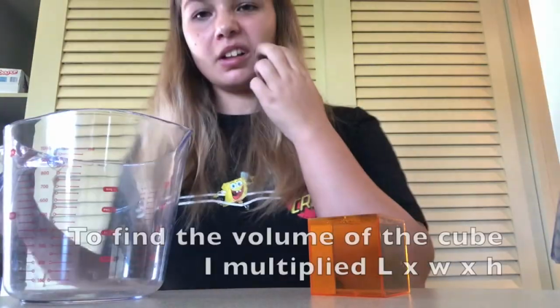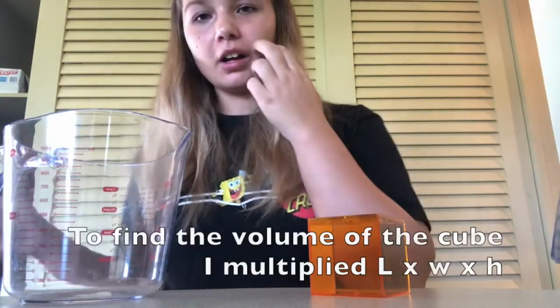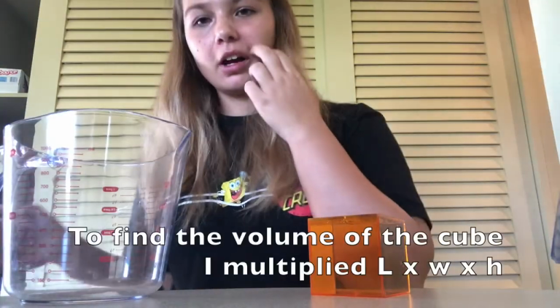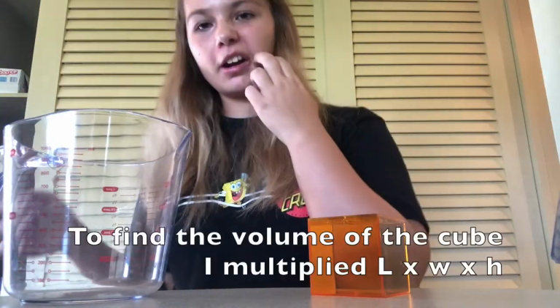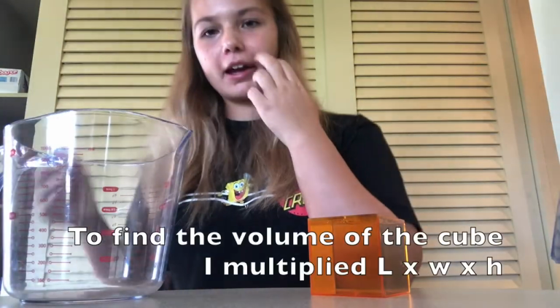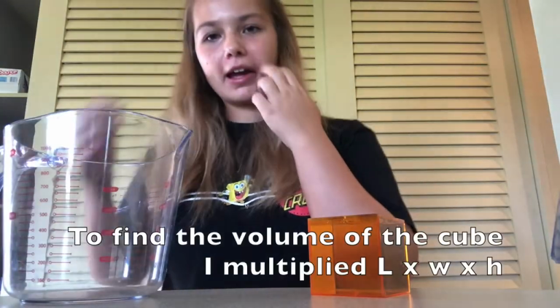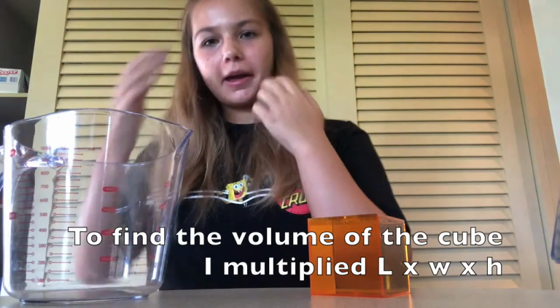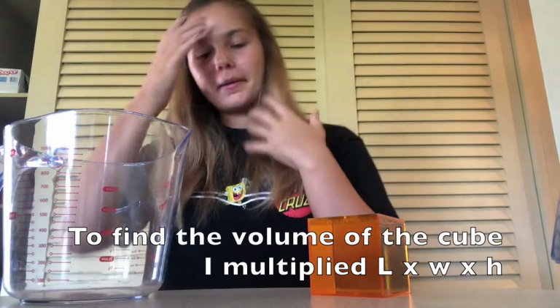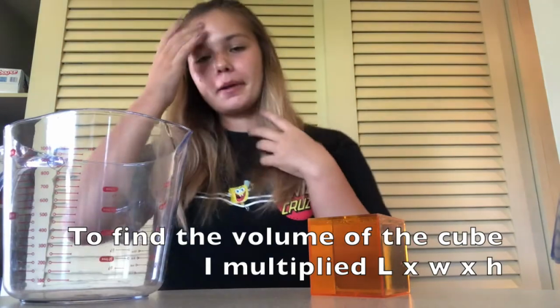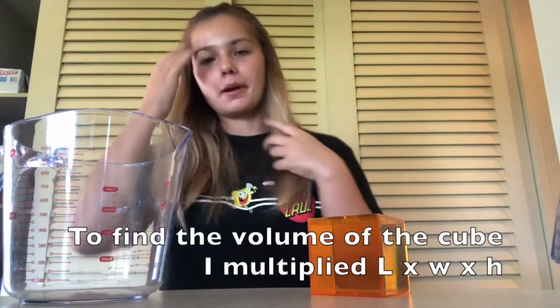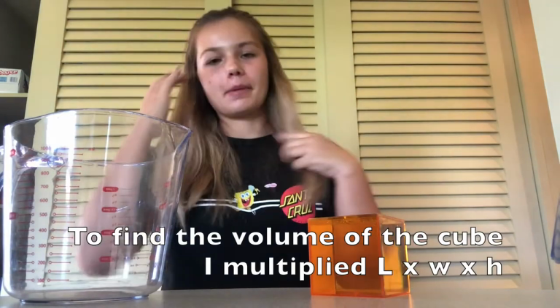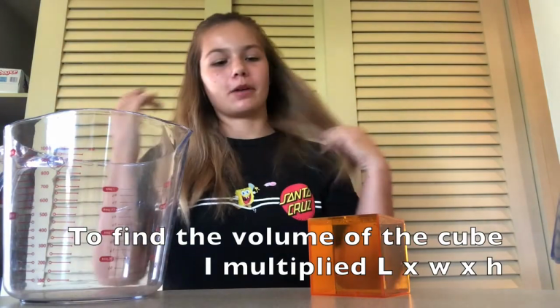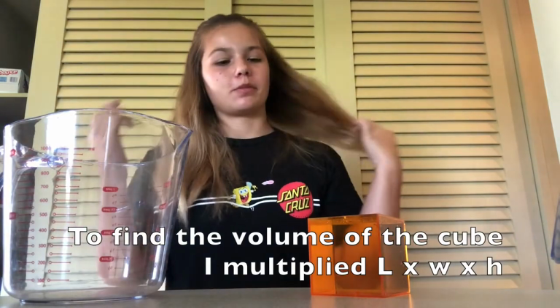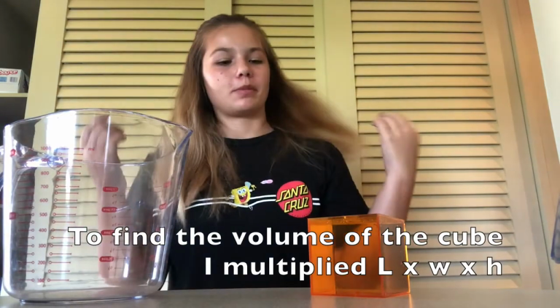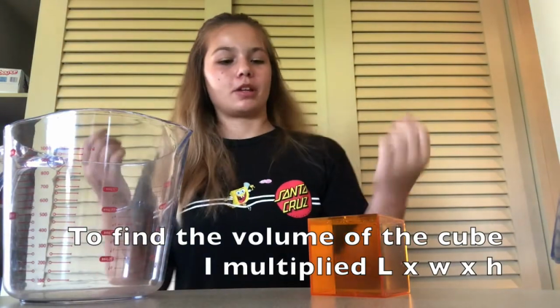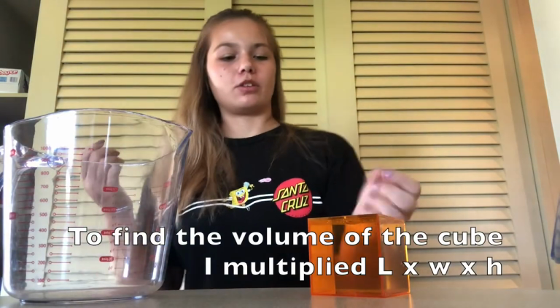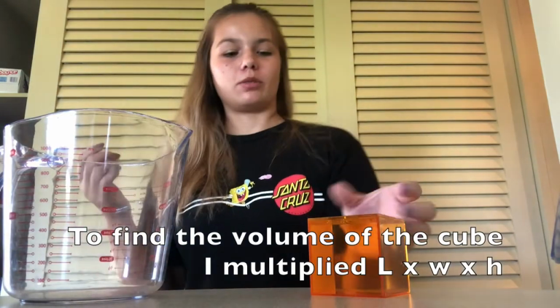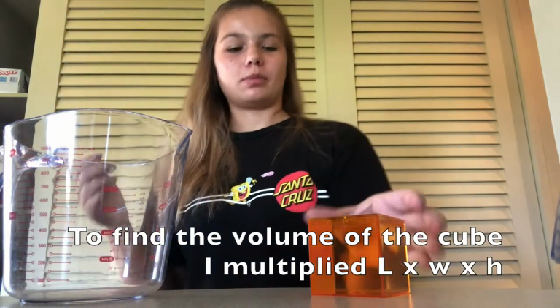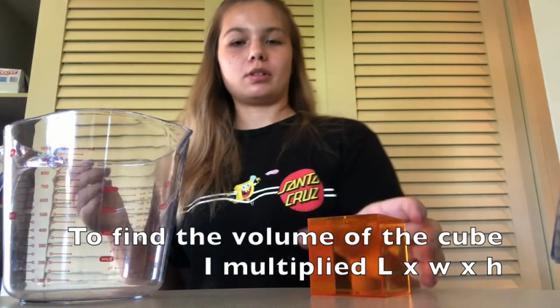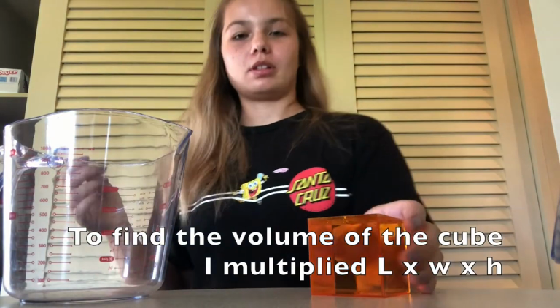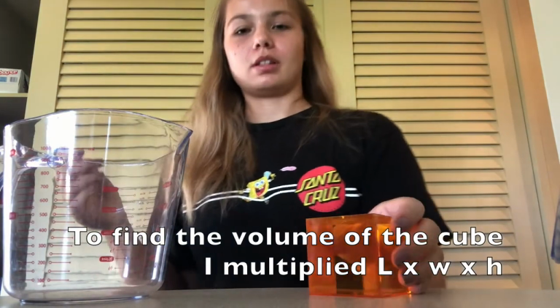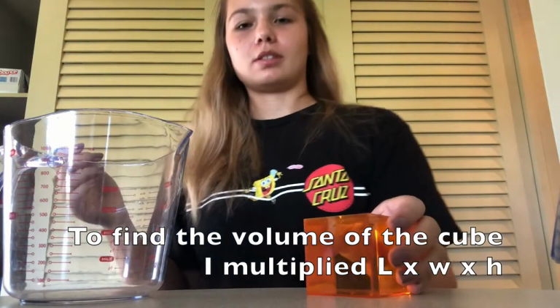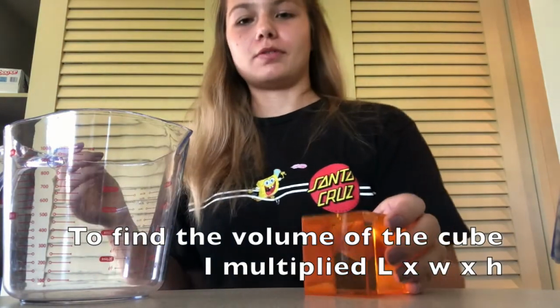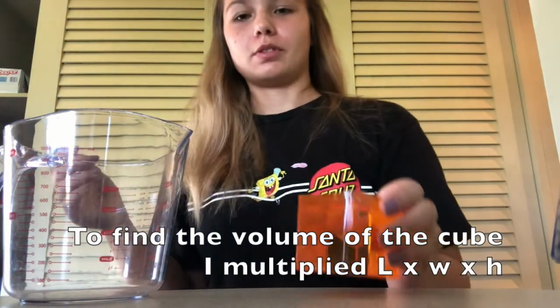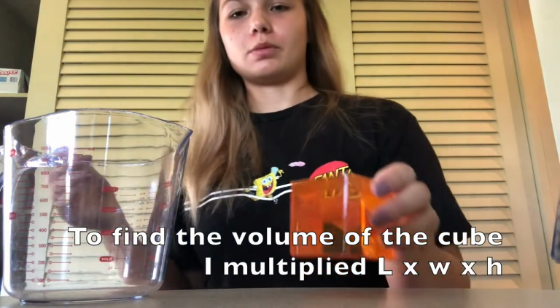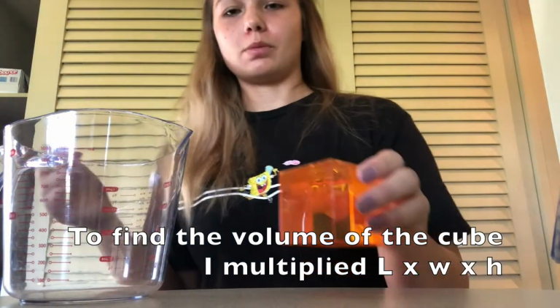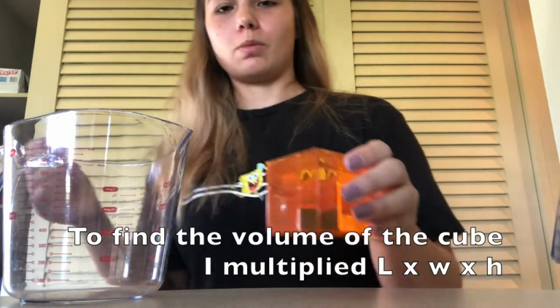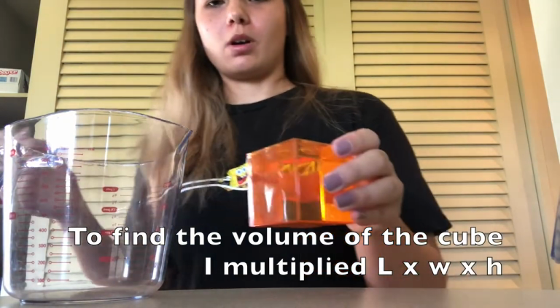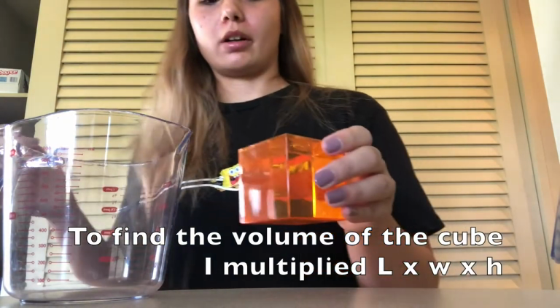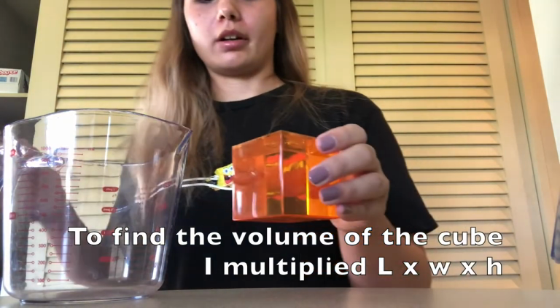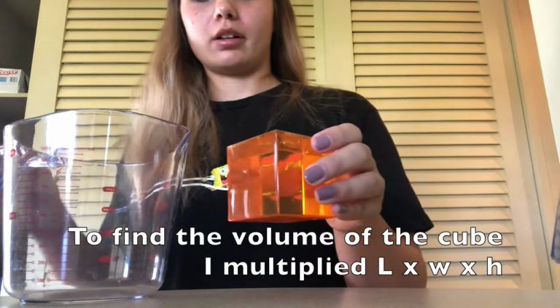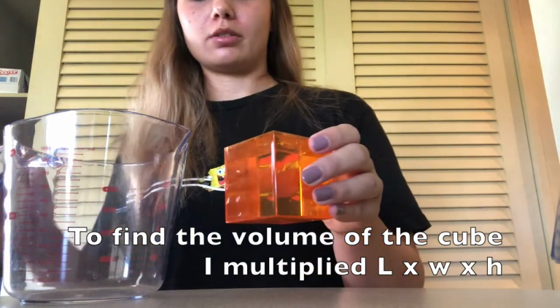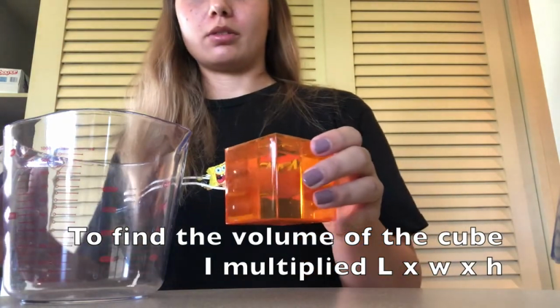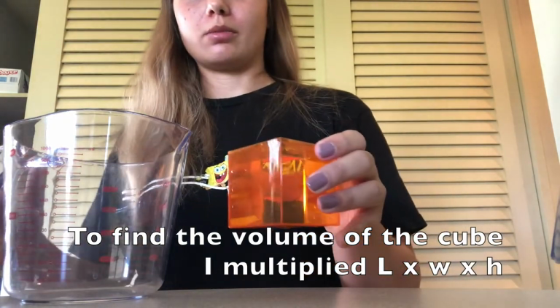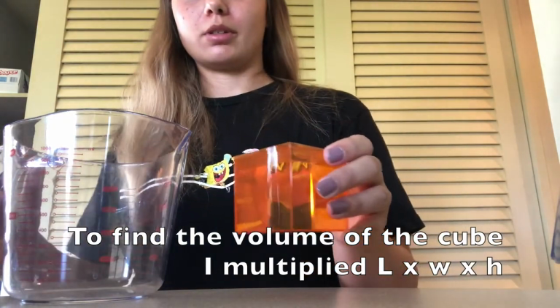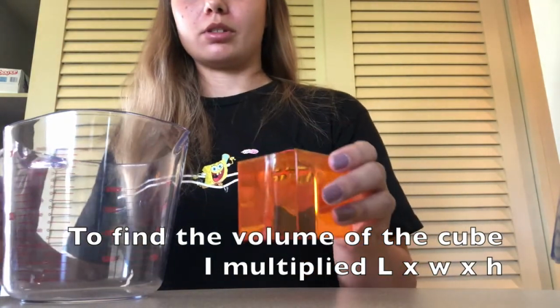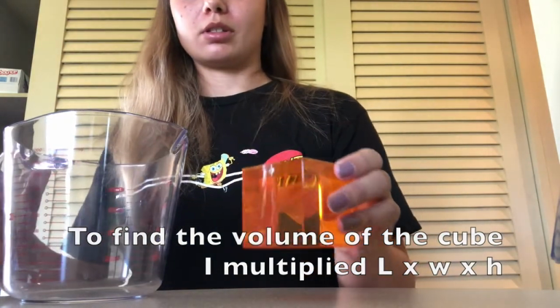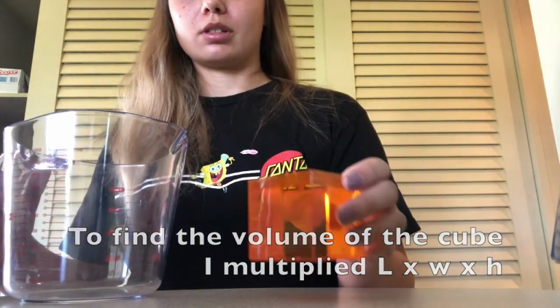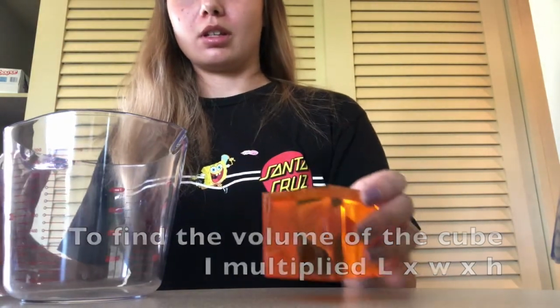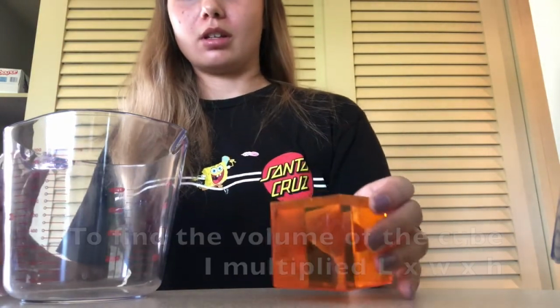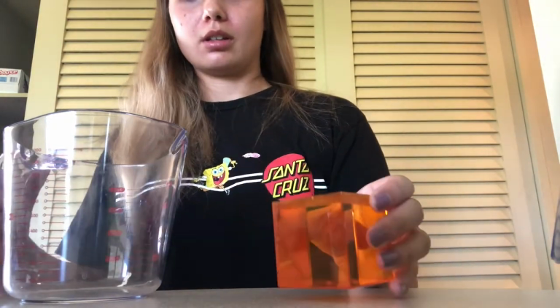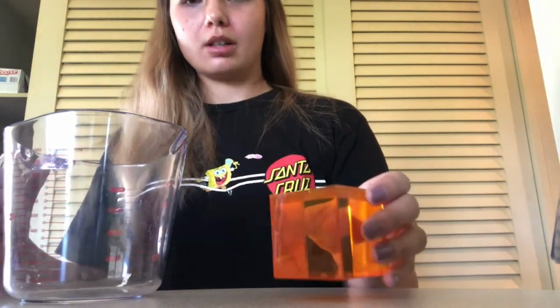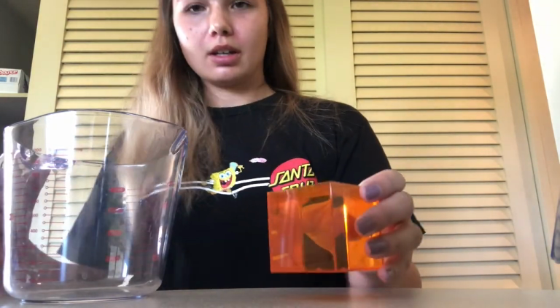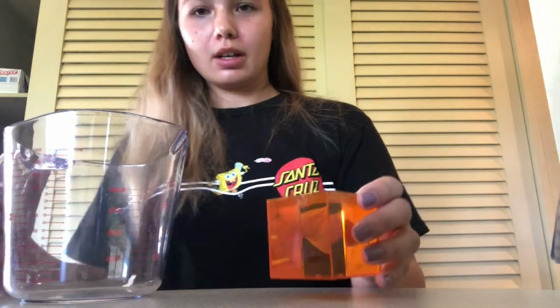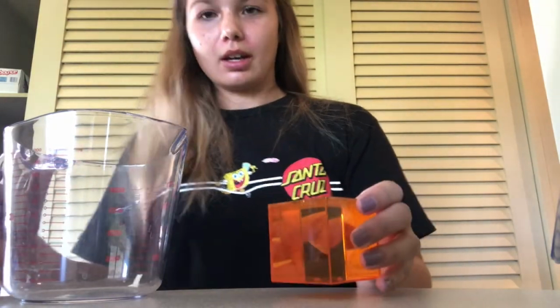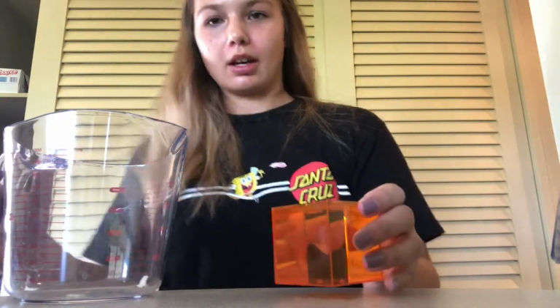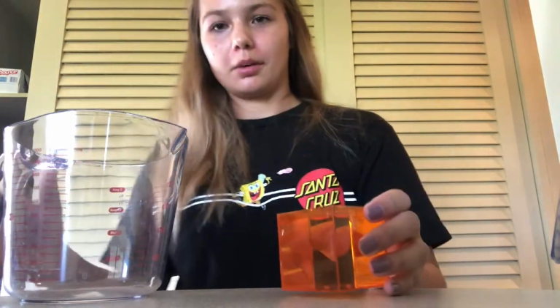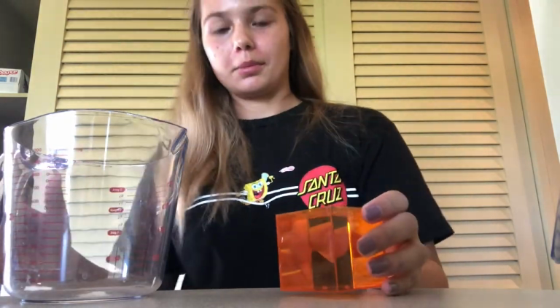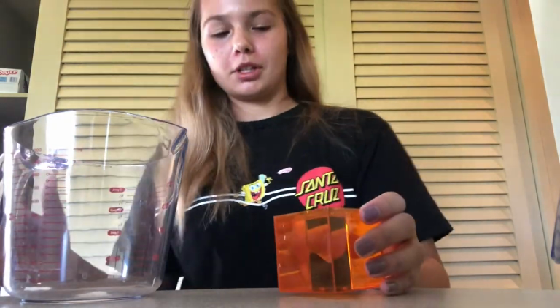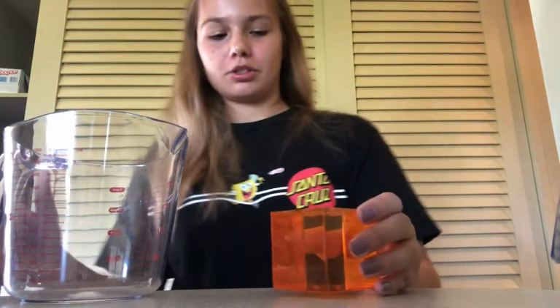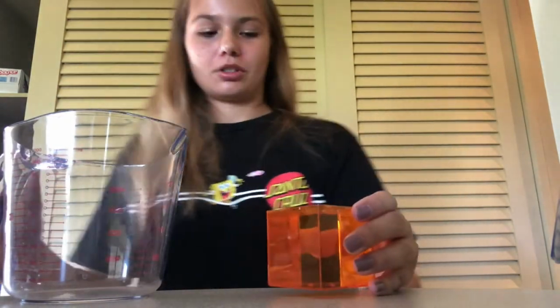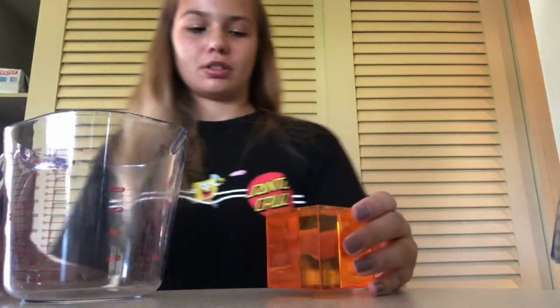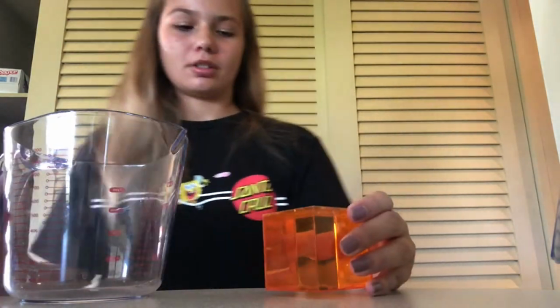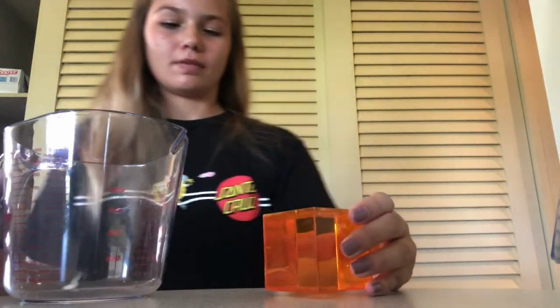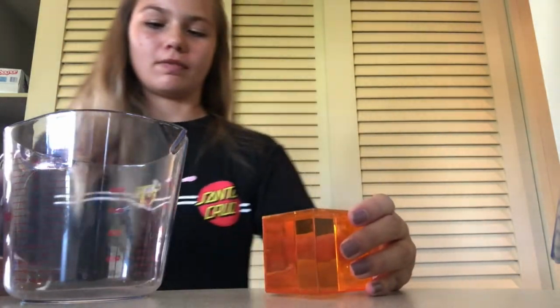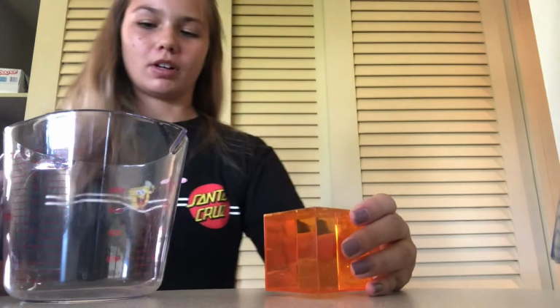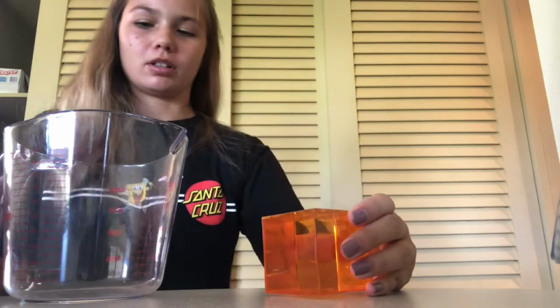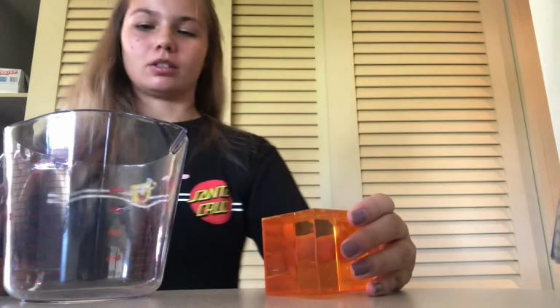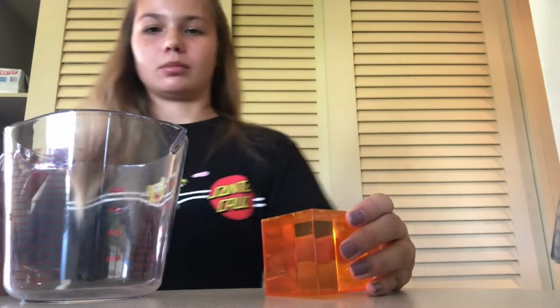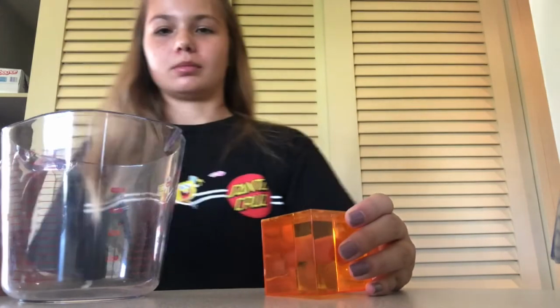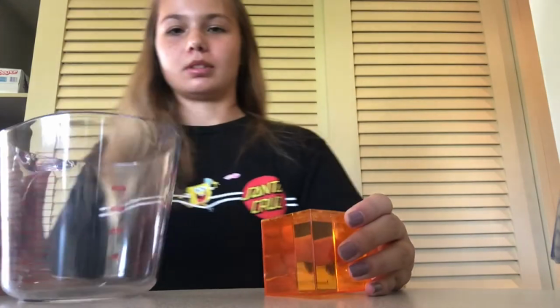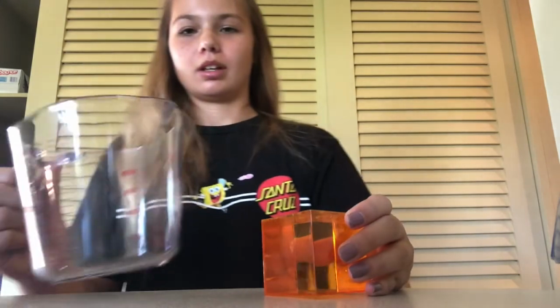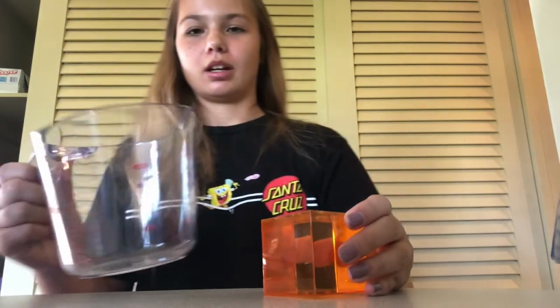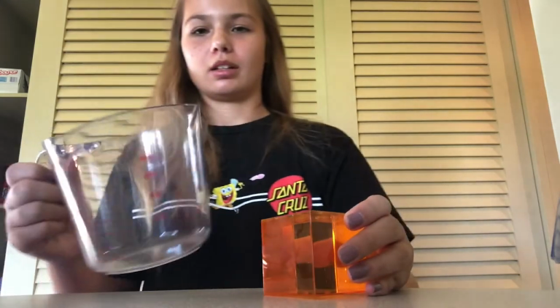All right, I am now back with my cube. It is filled with water, so we shall see how much volume it has.